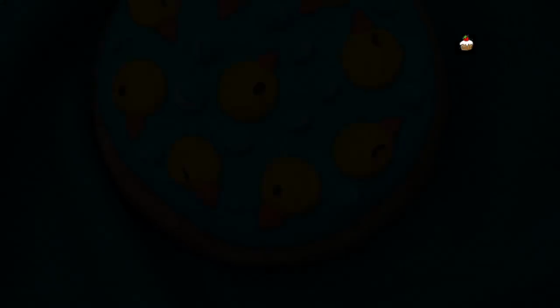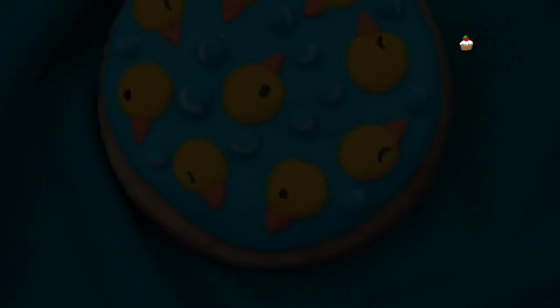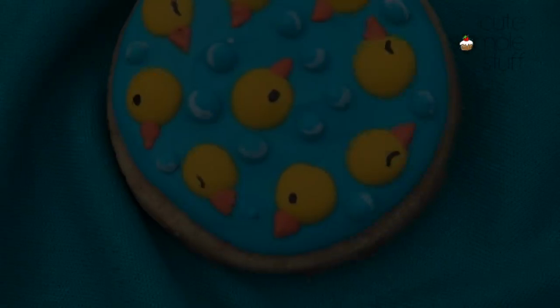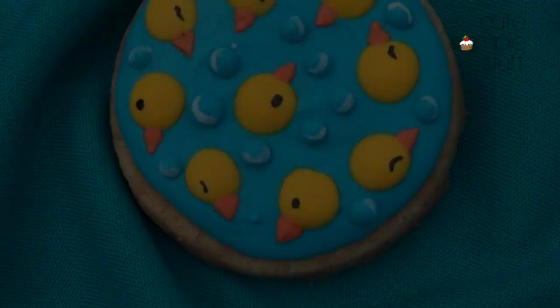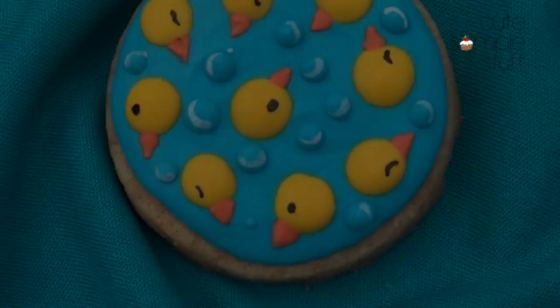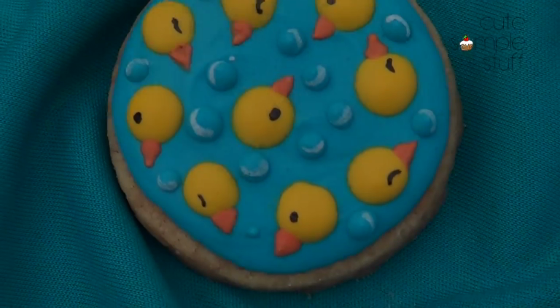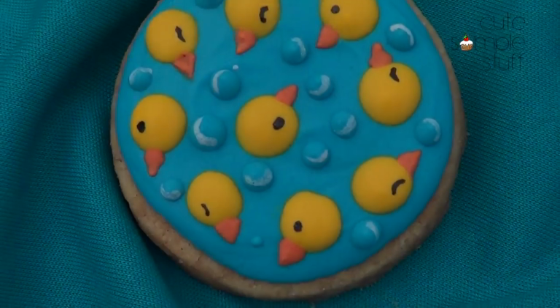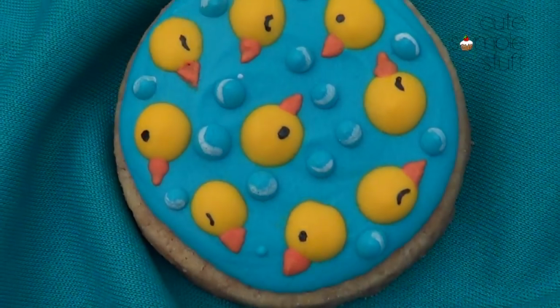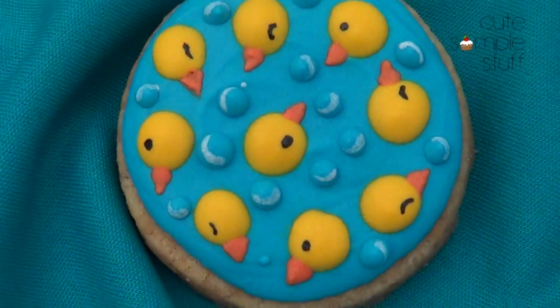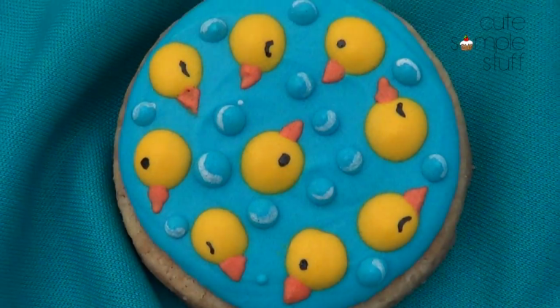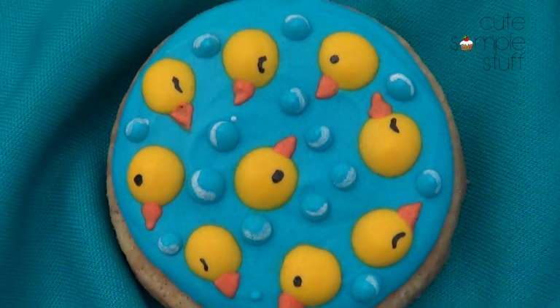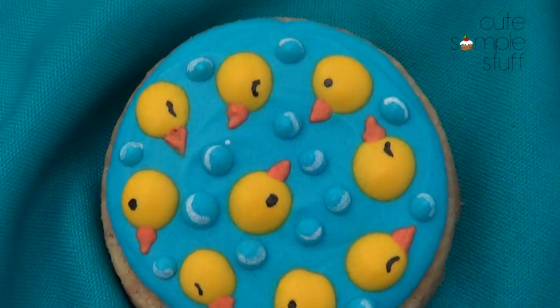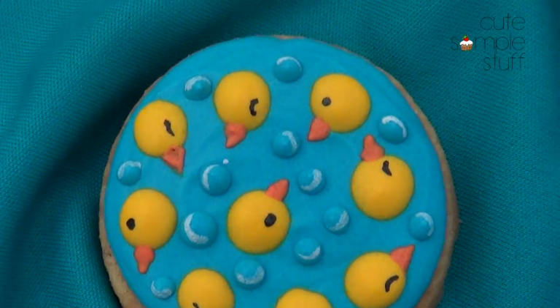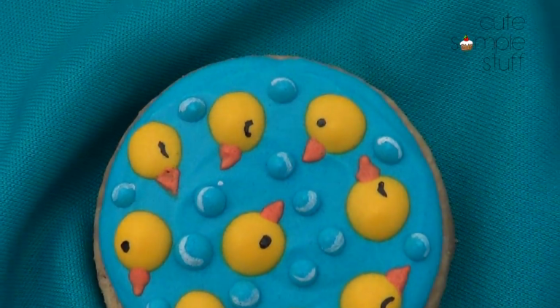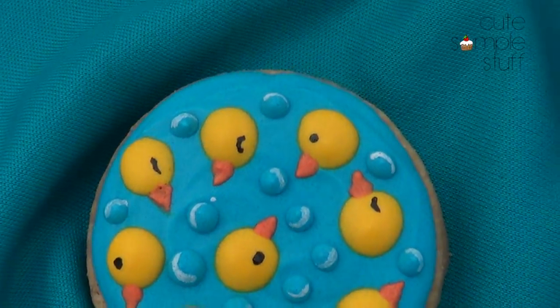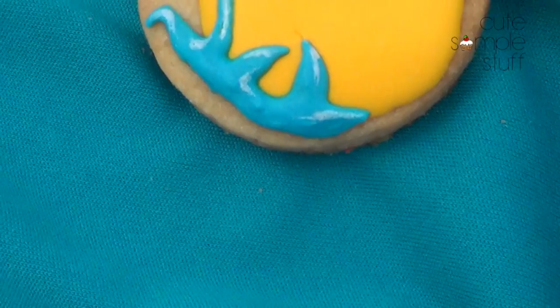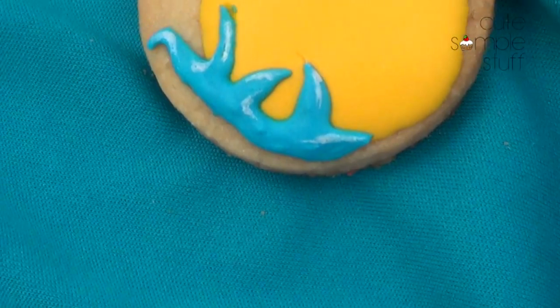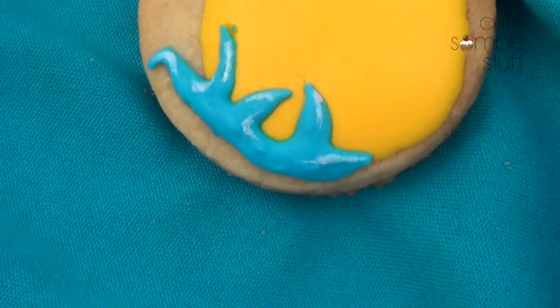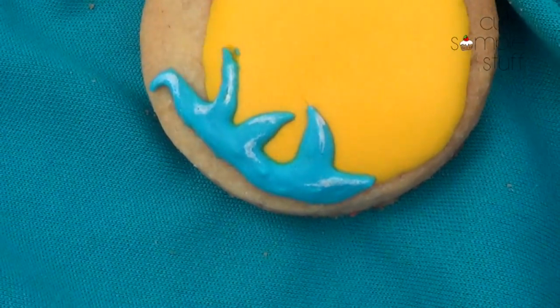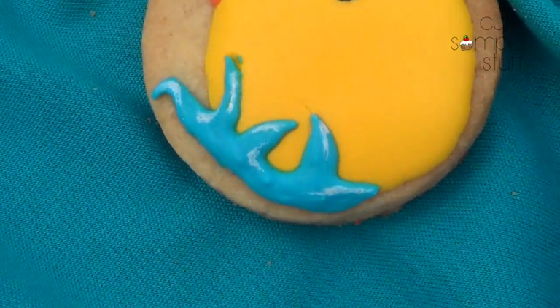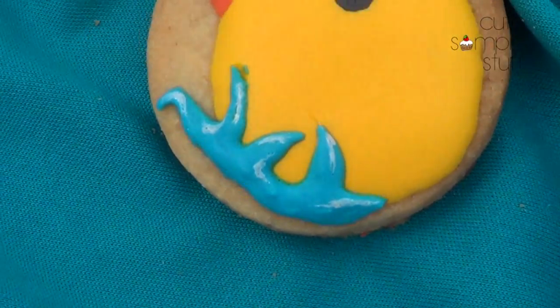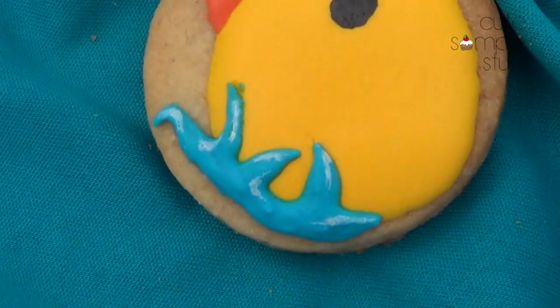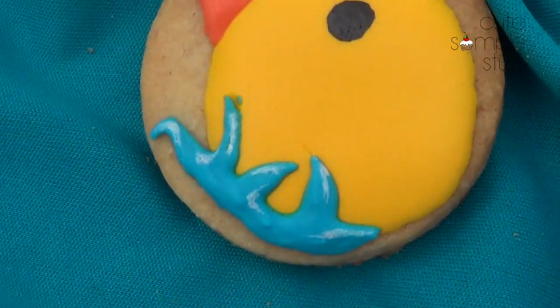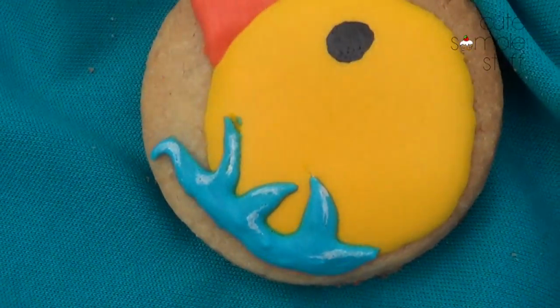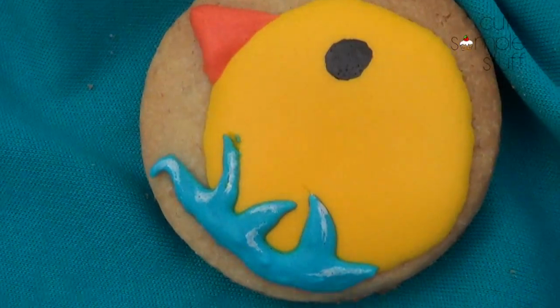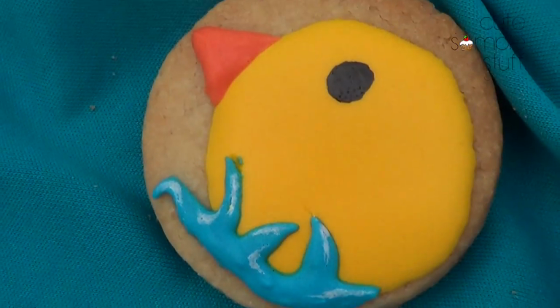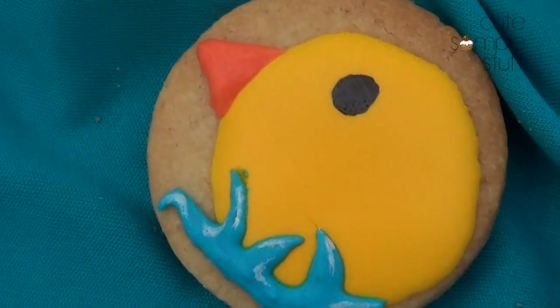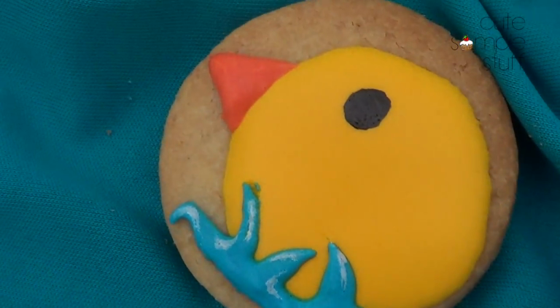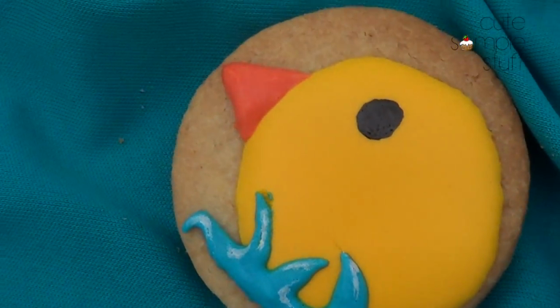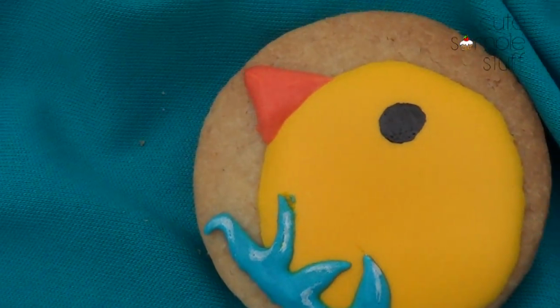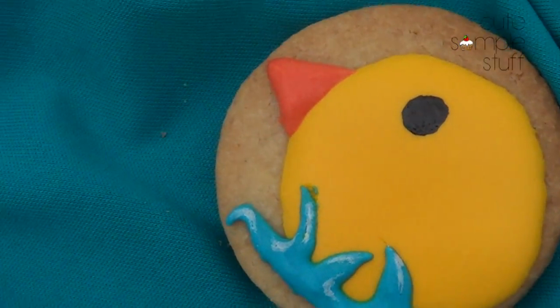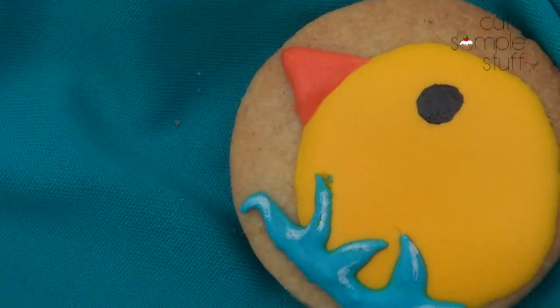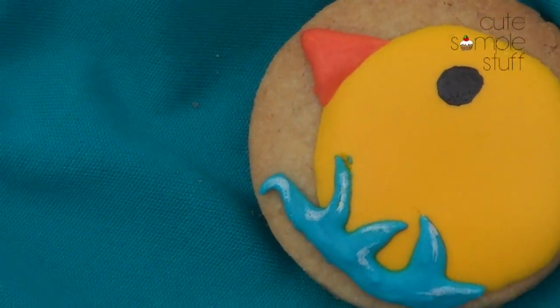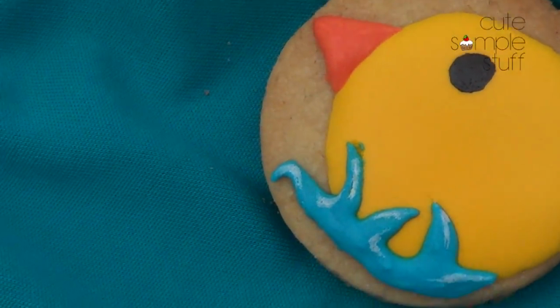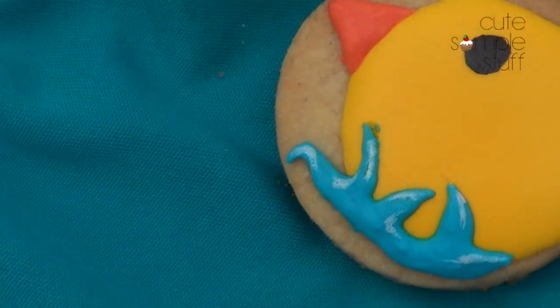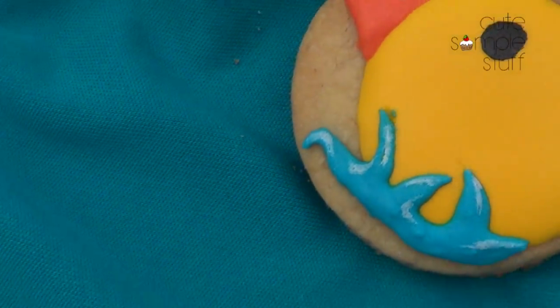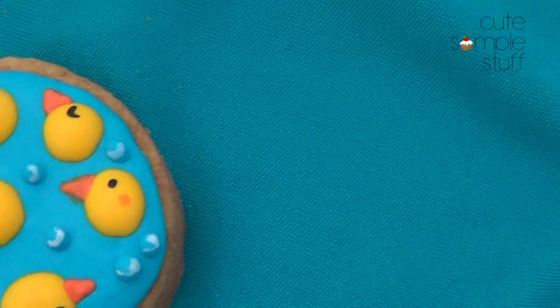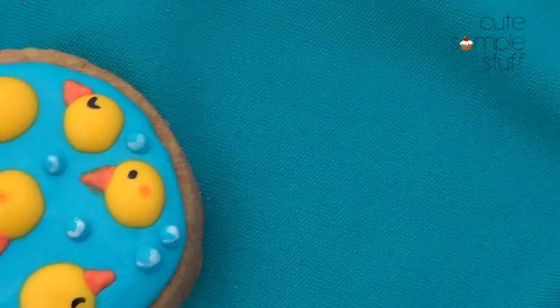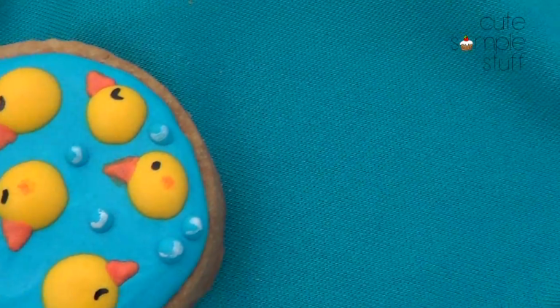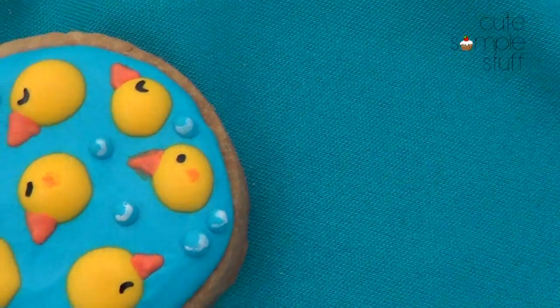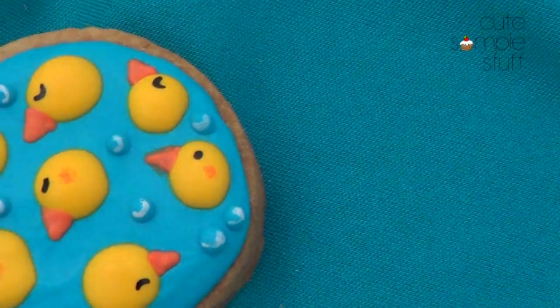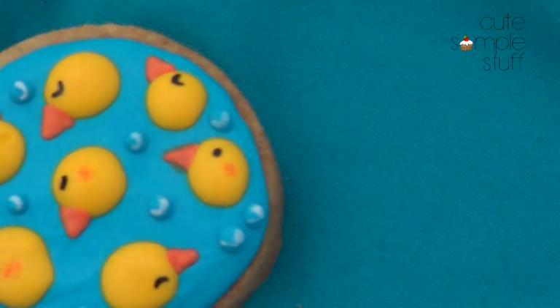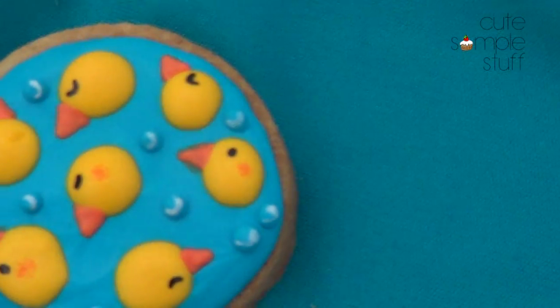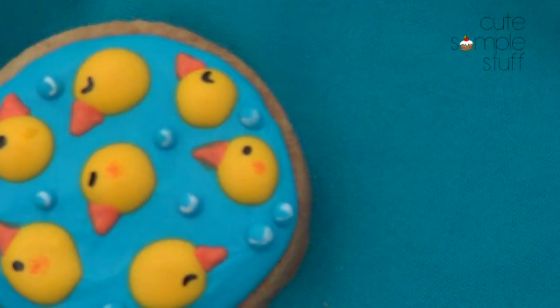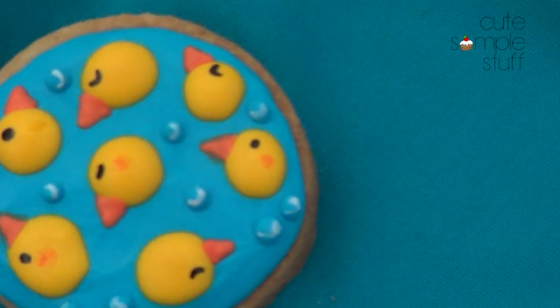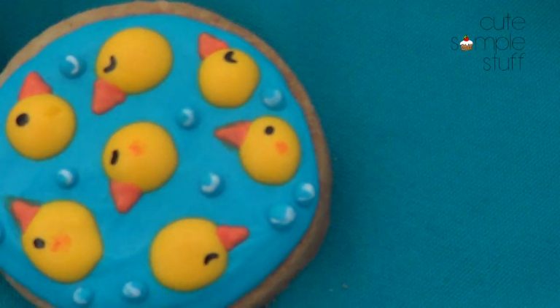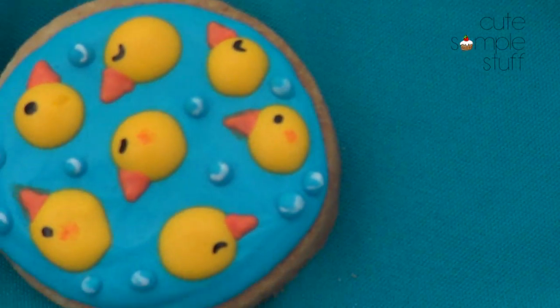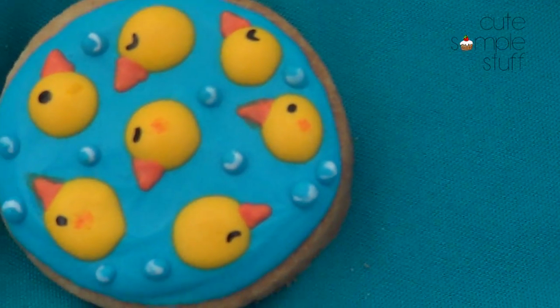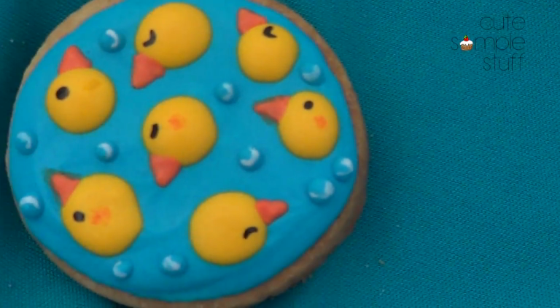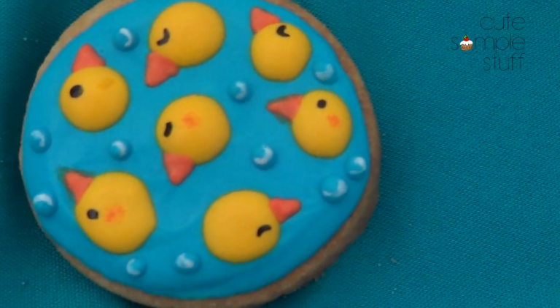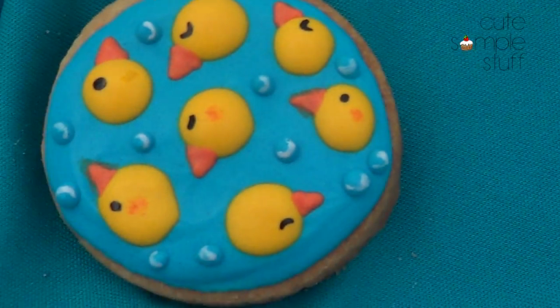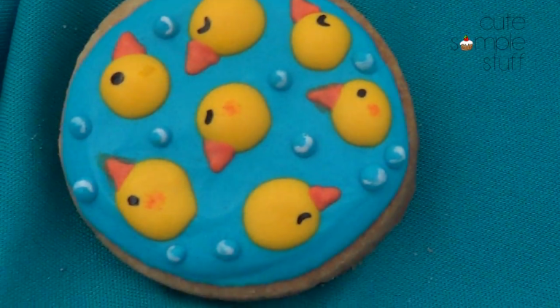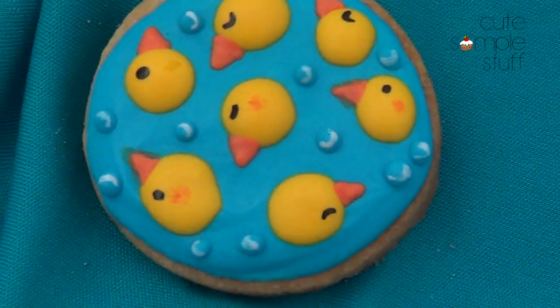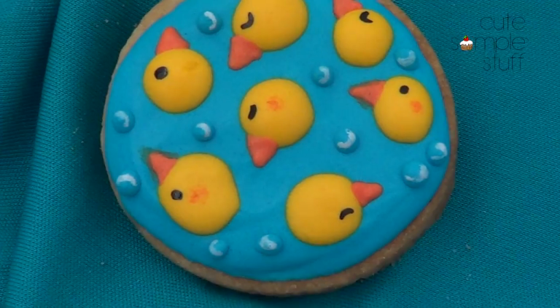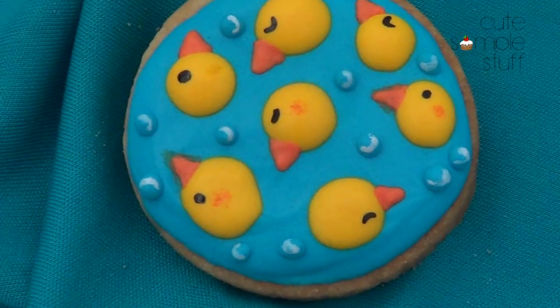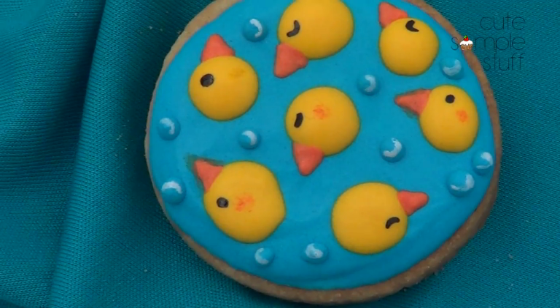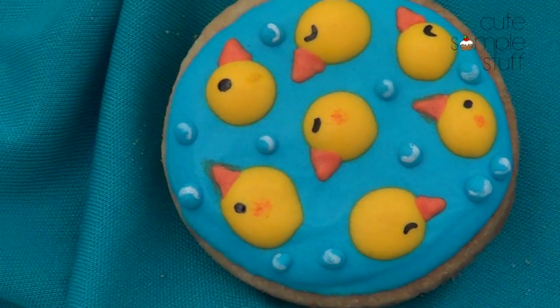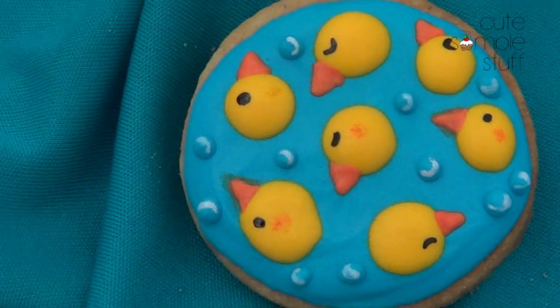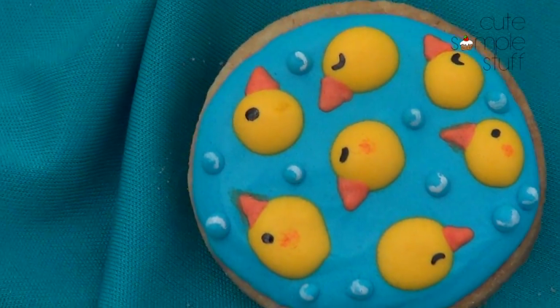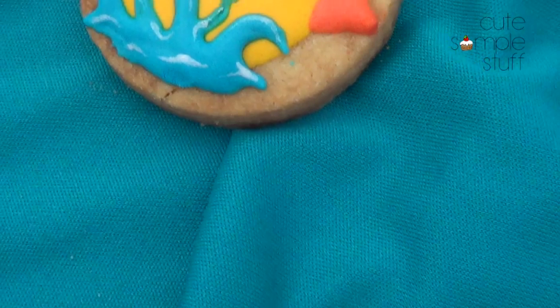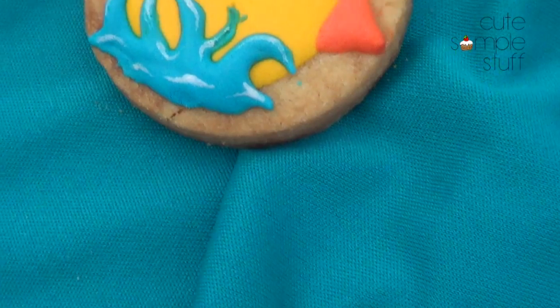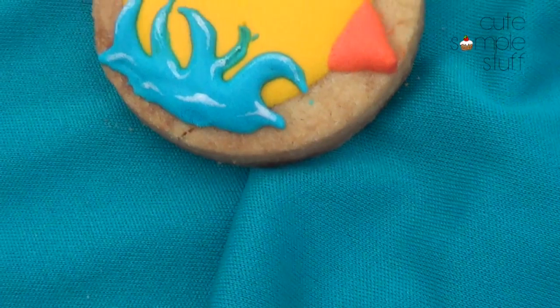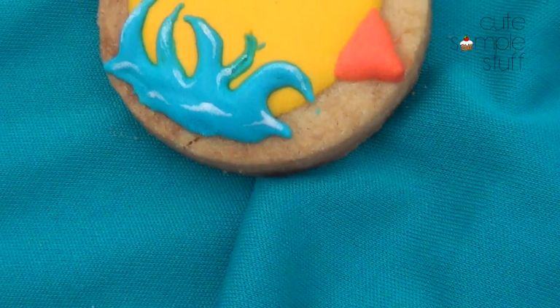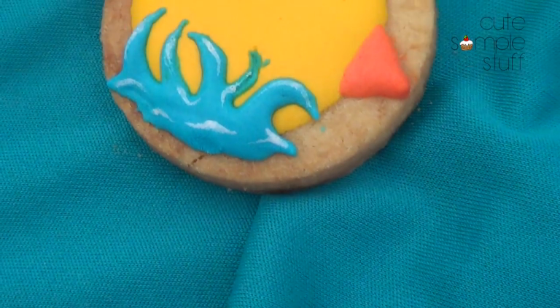Hey guys, it's Renée. Welcome to Thank God It's Friday for Desserts. Today I wanted to share with you this ducks-in-swimming-water sort of idea.